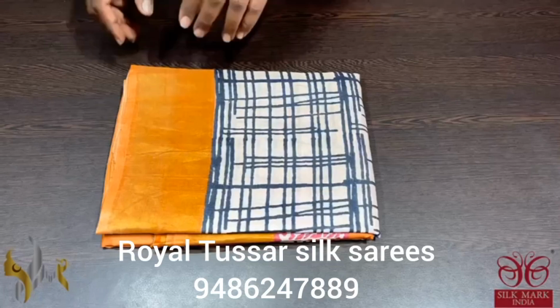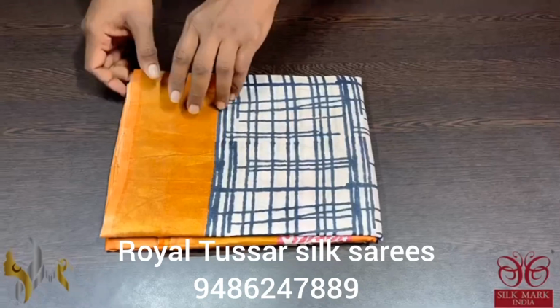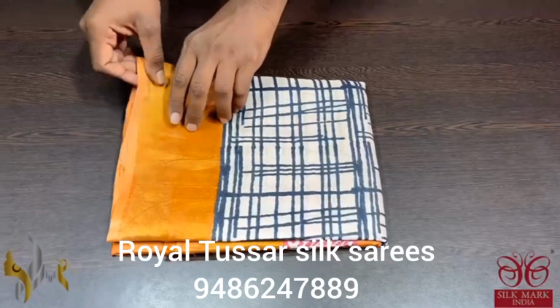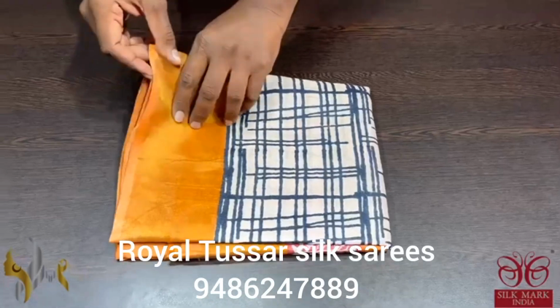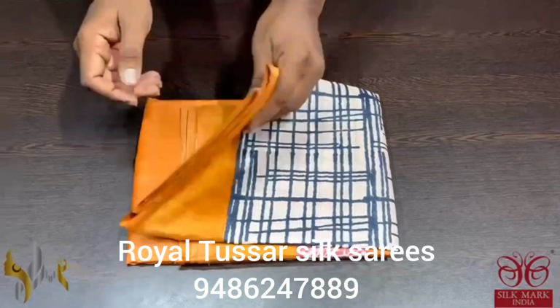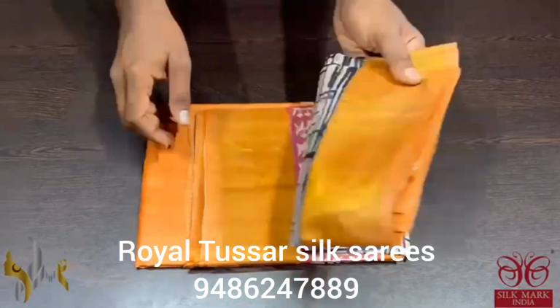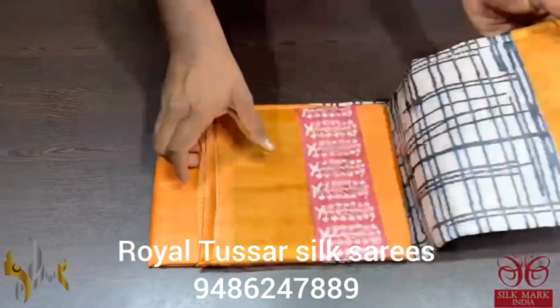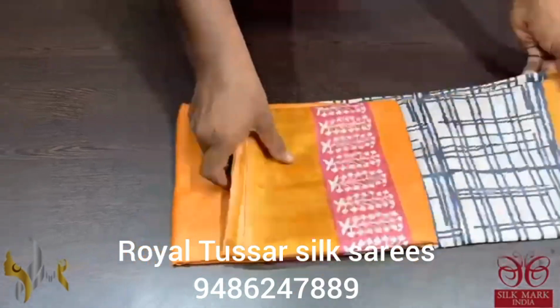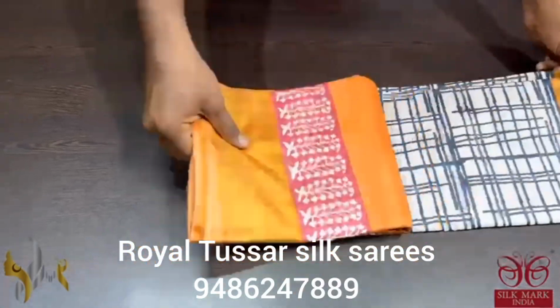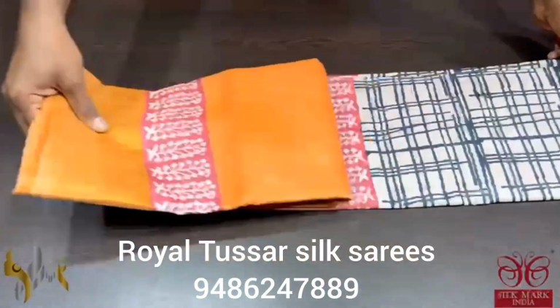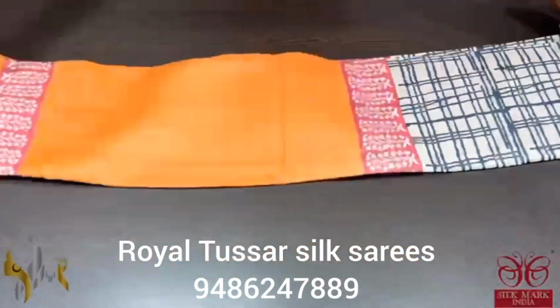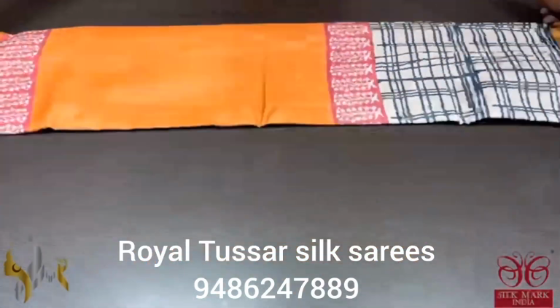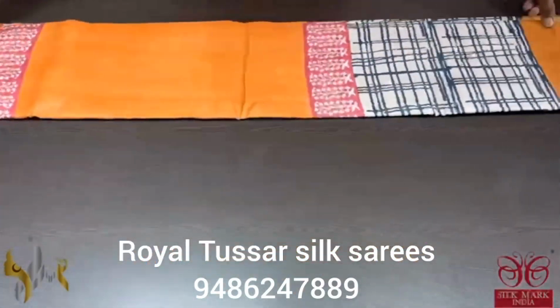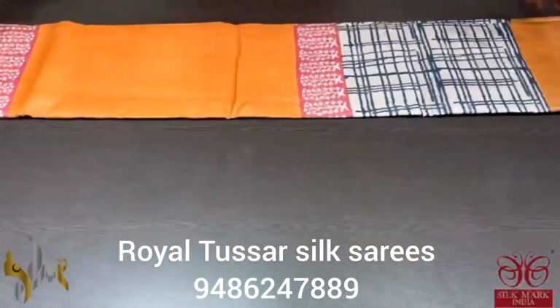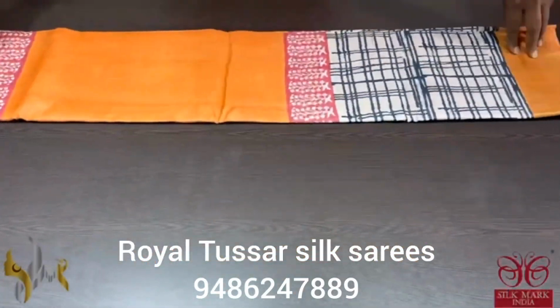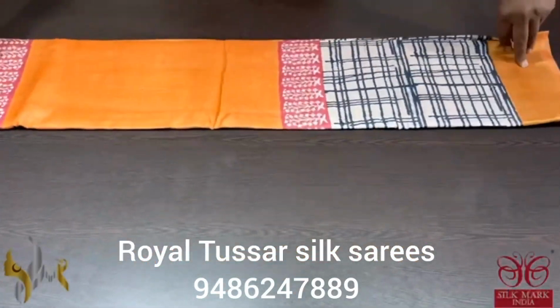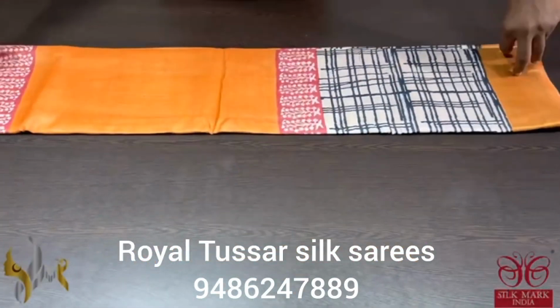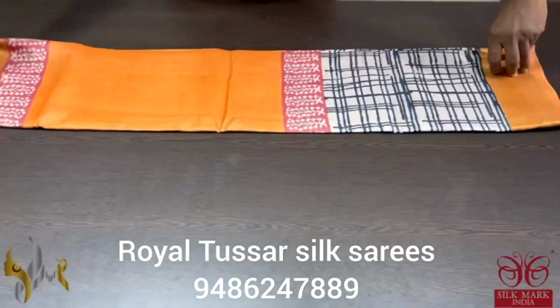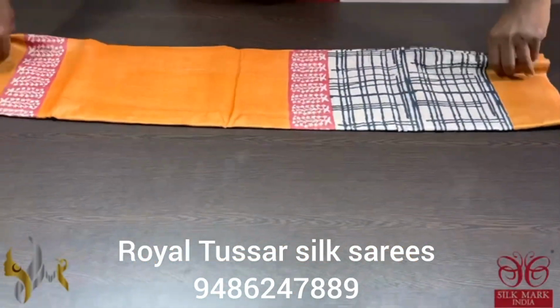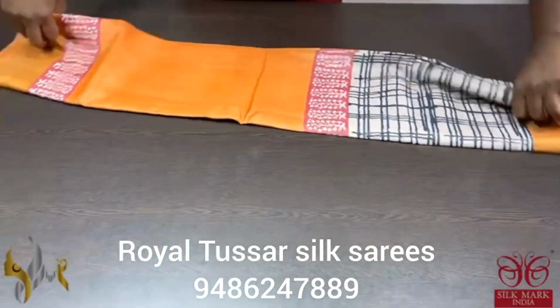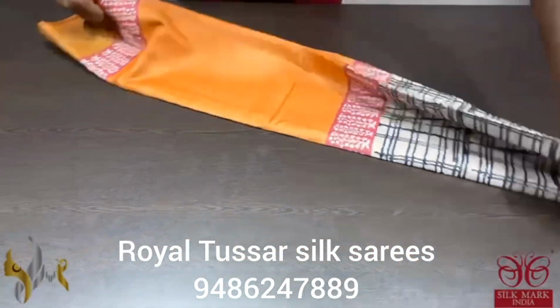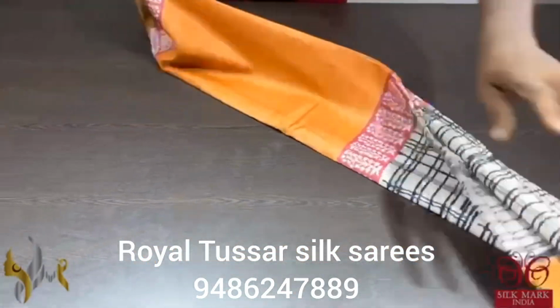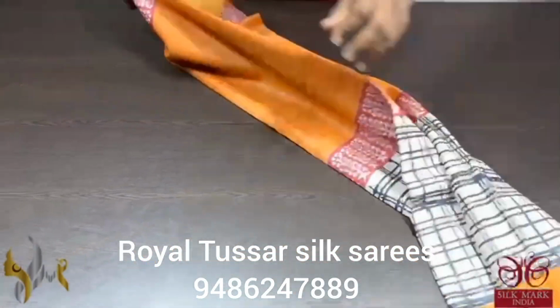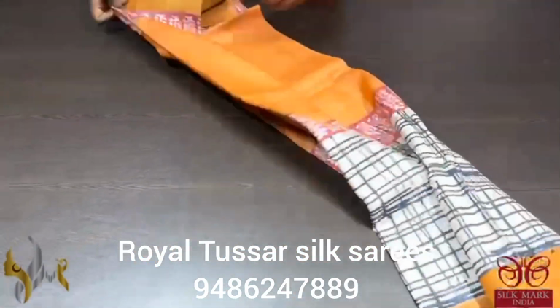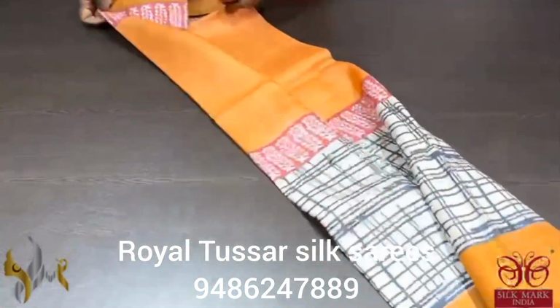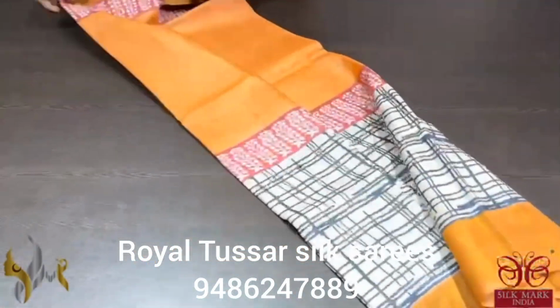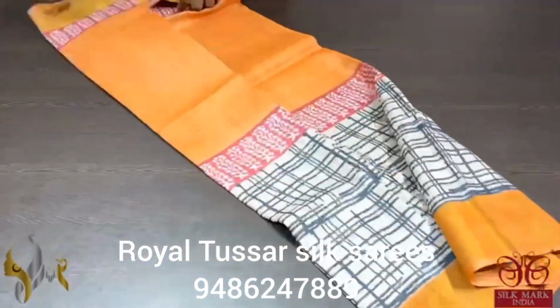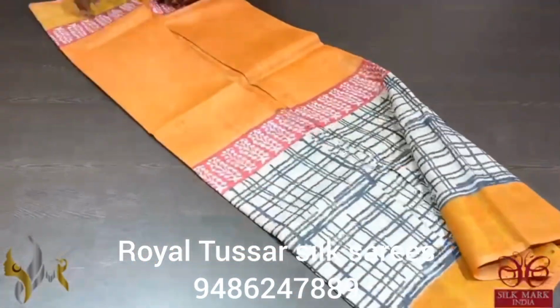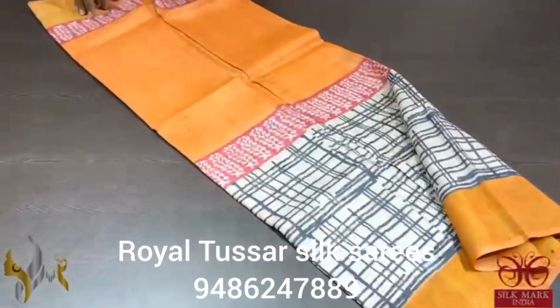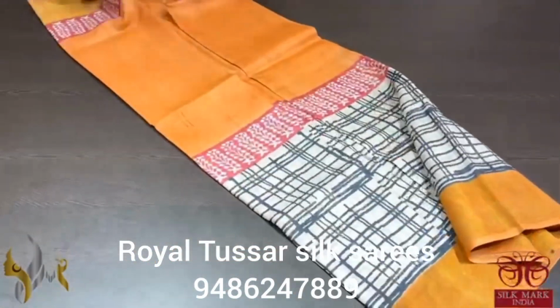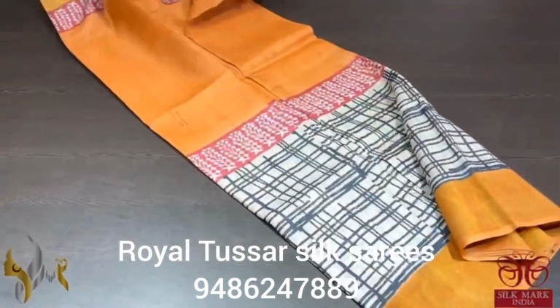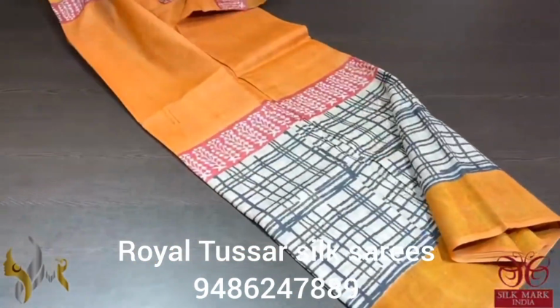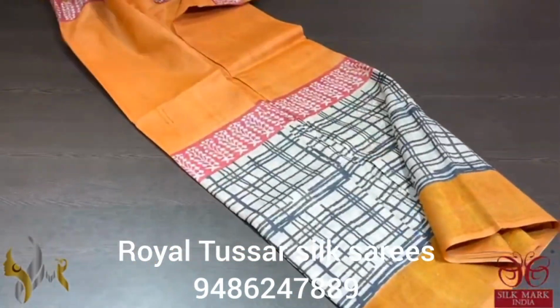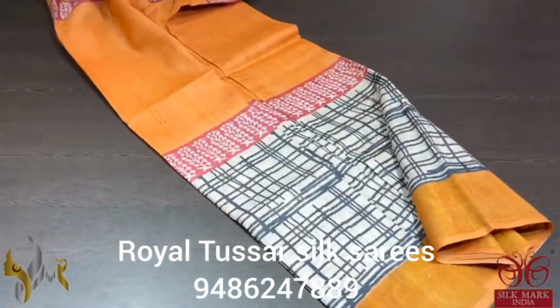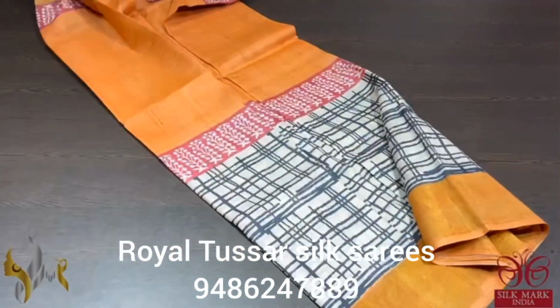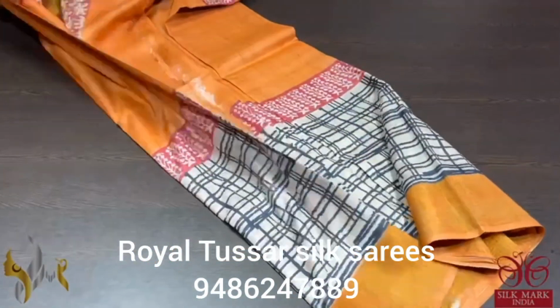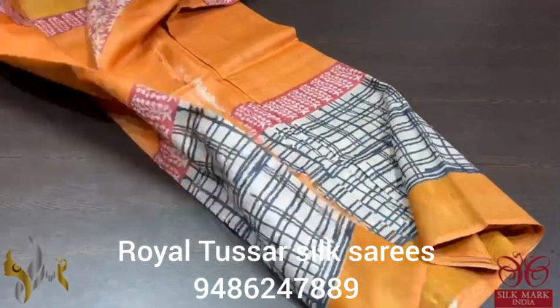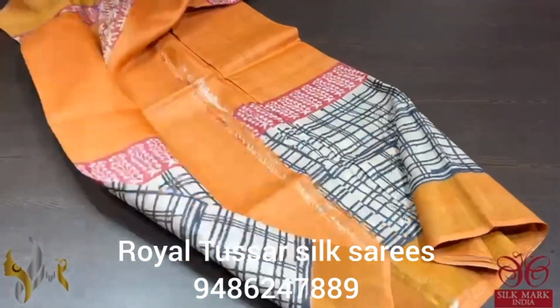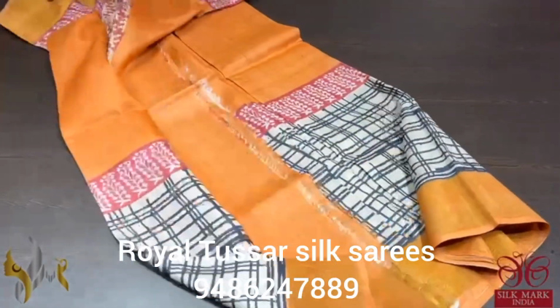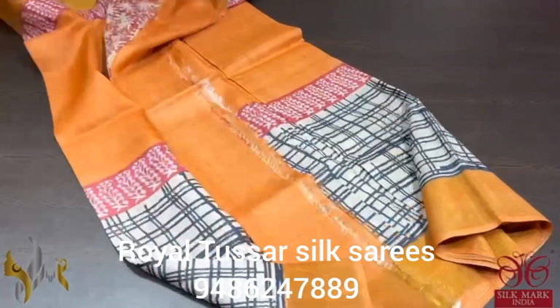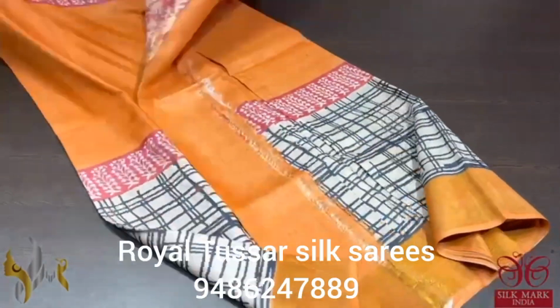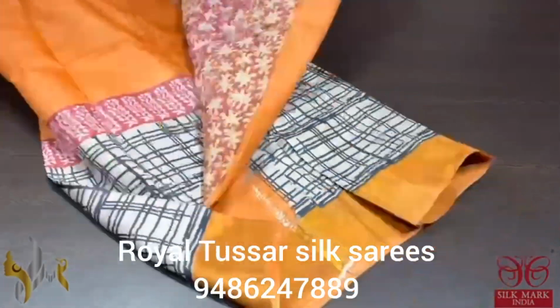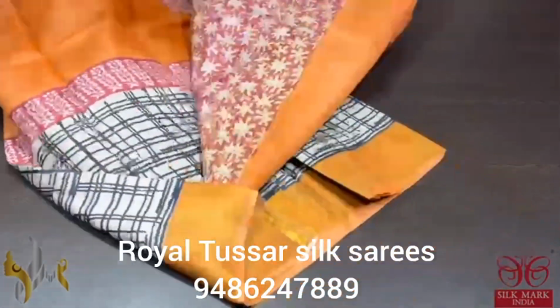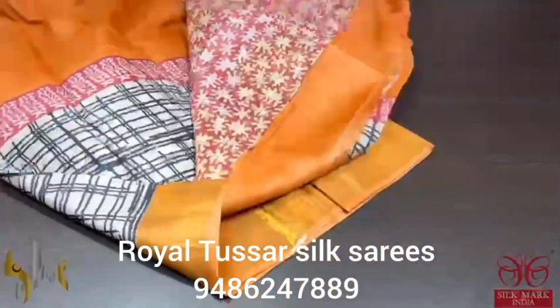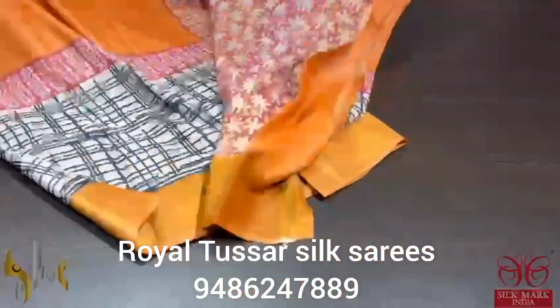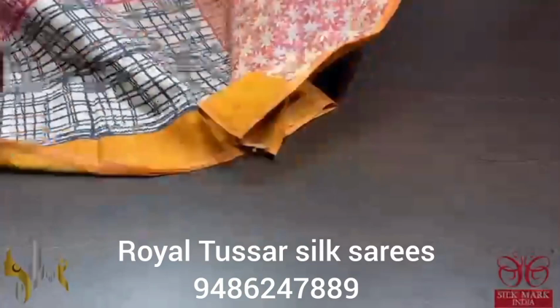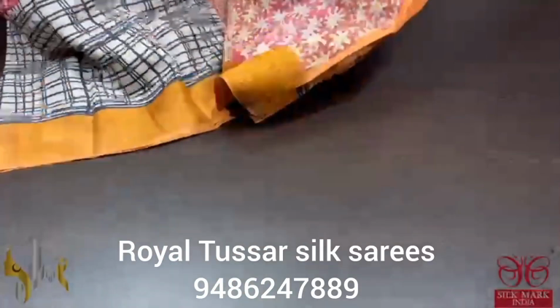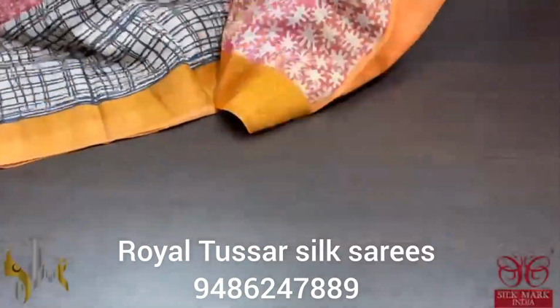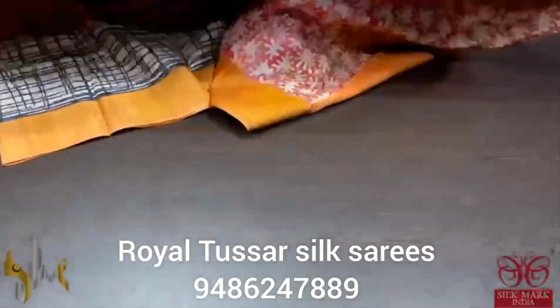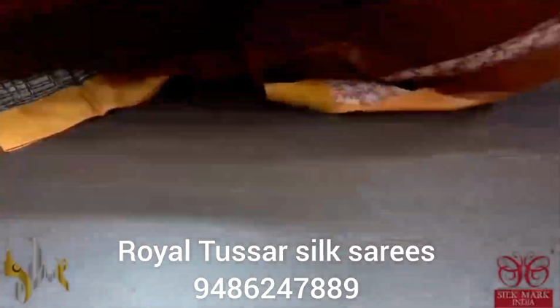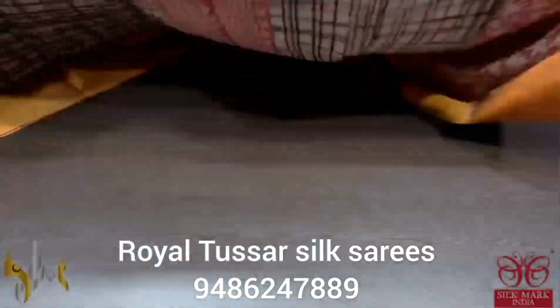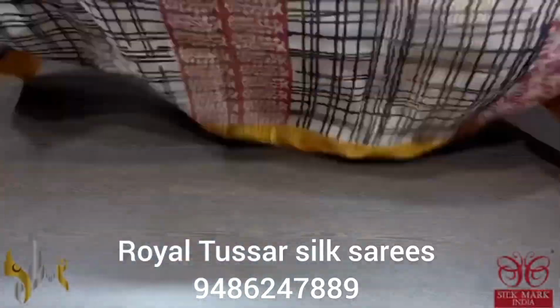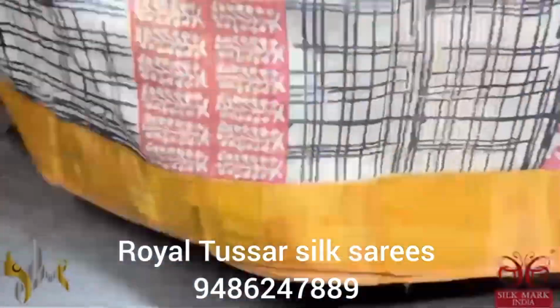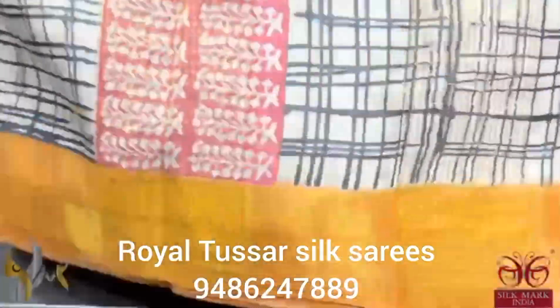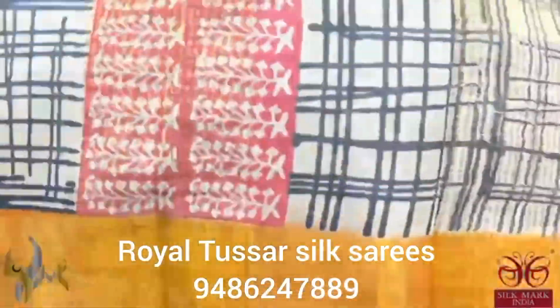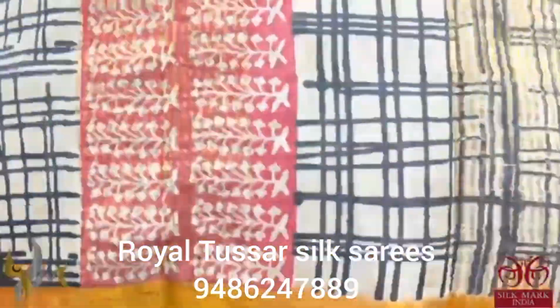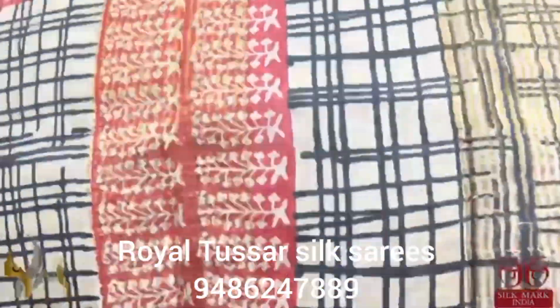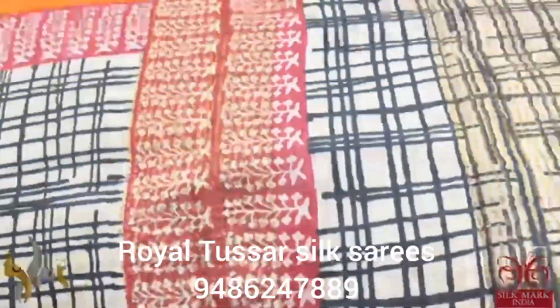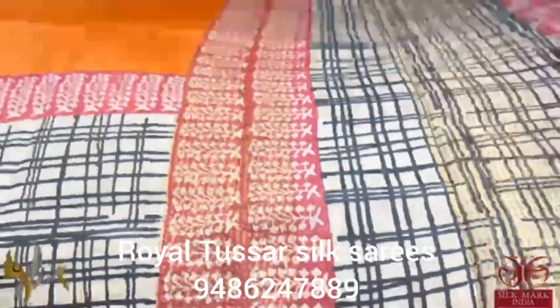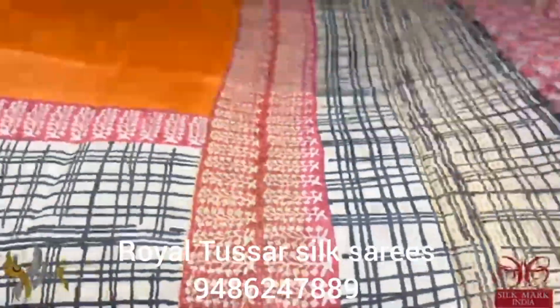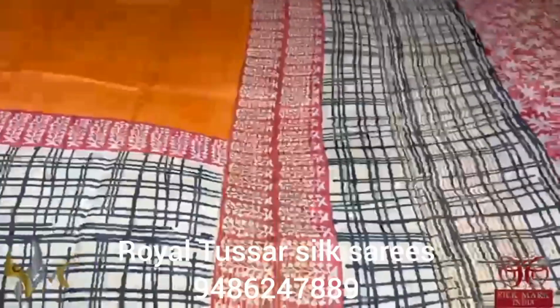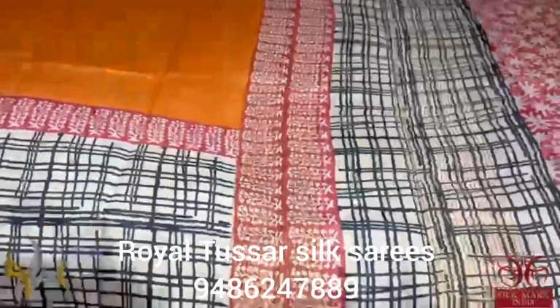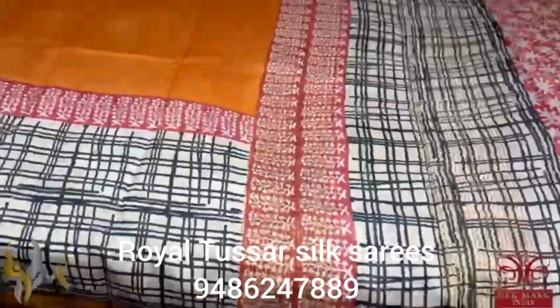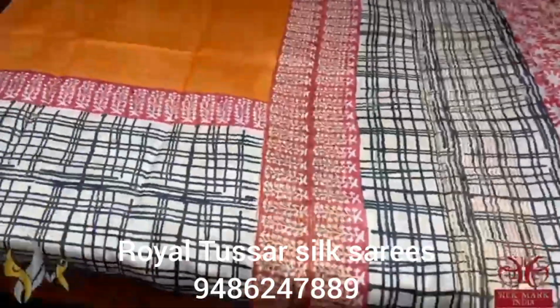Pure Tassa Silk Sari, premium quality, hand lock printed, zari borders, done on a premium acid washed boiled tassa fabric.